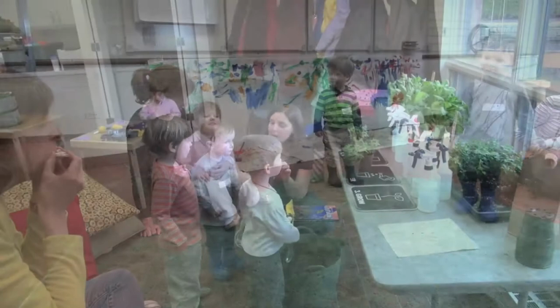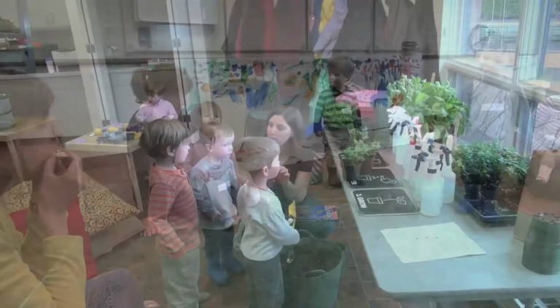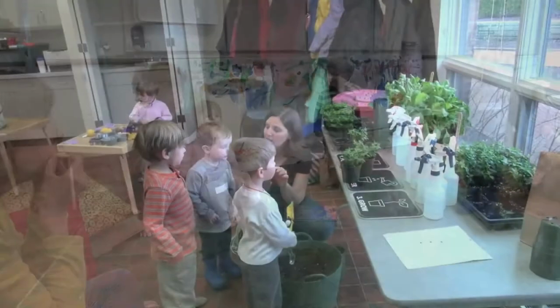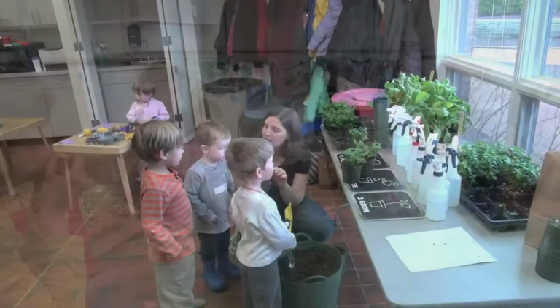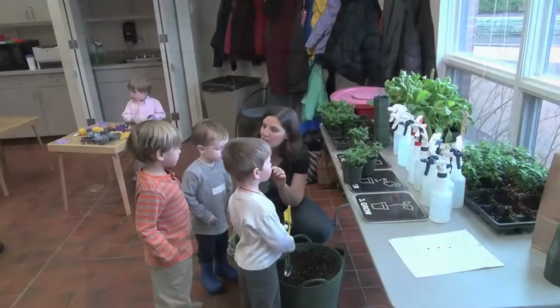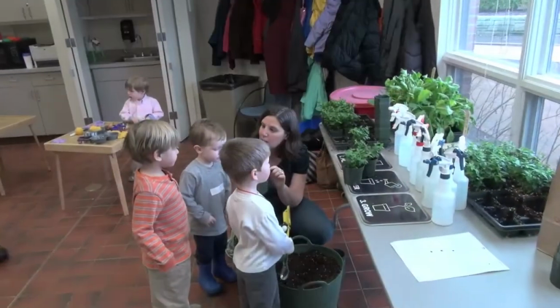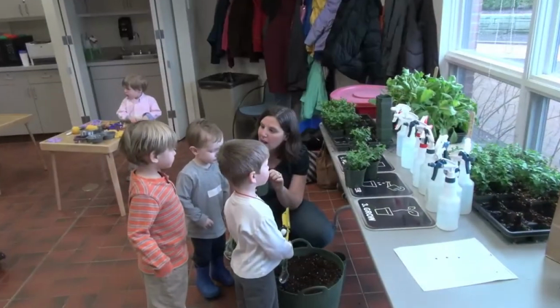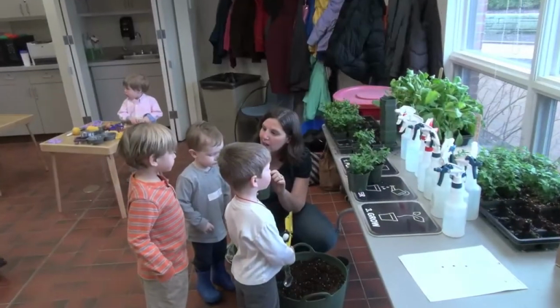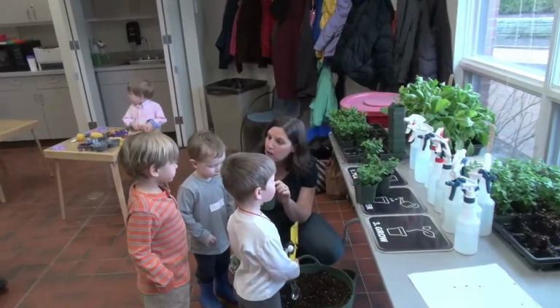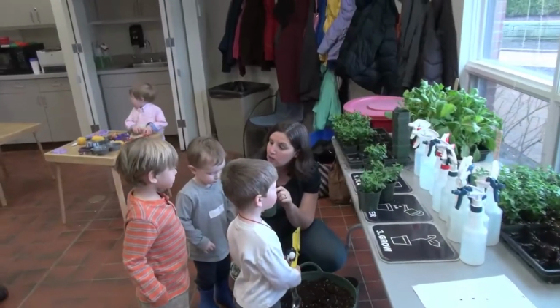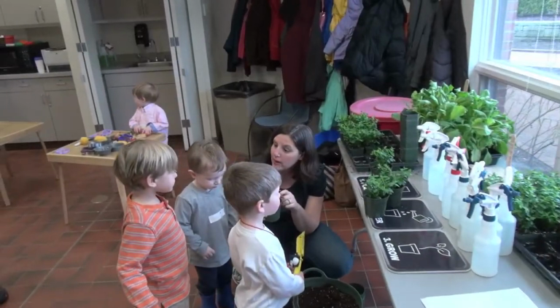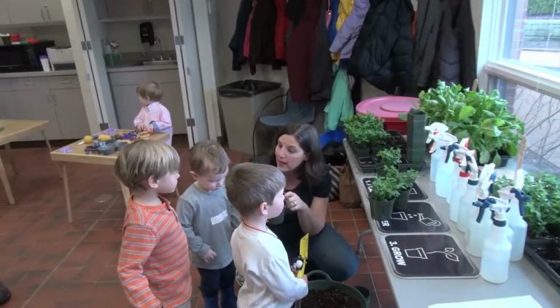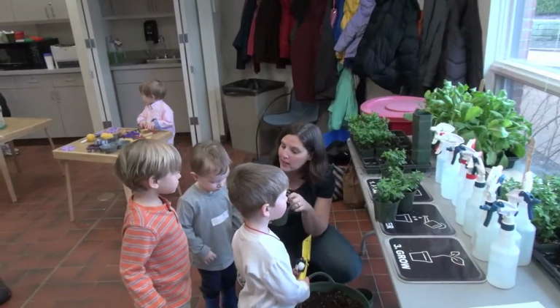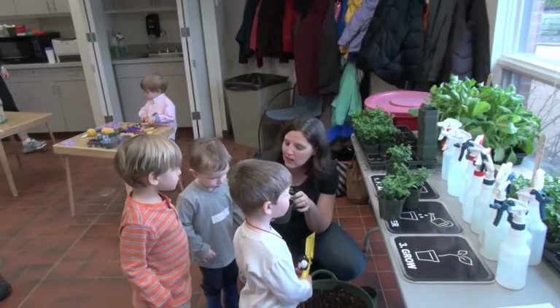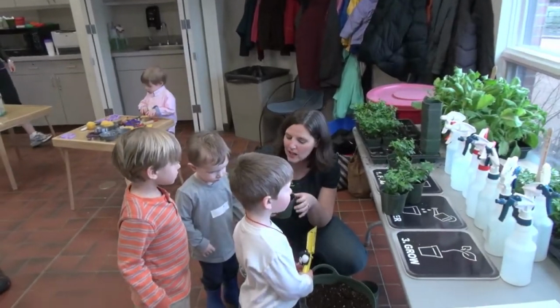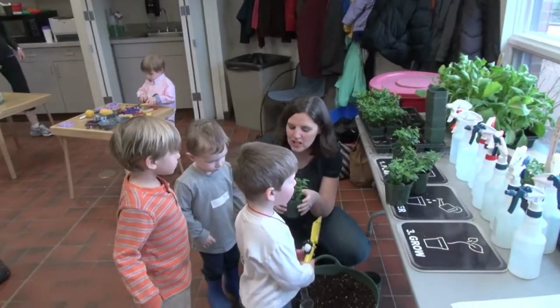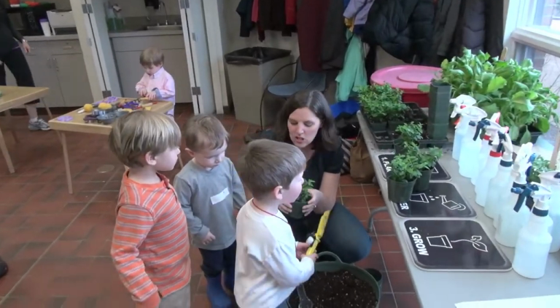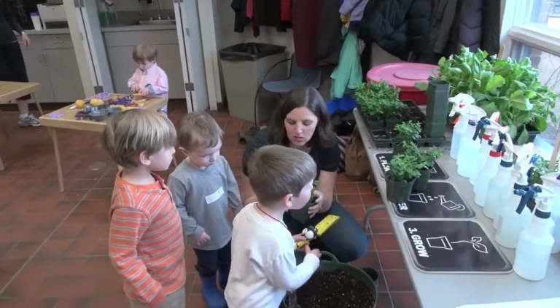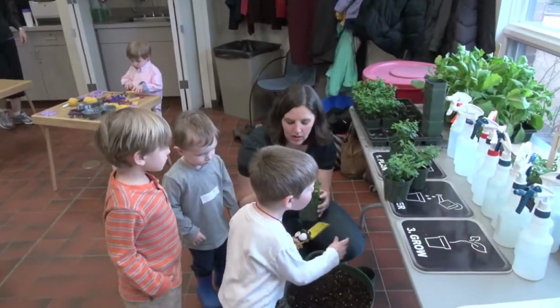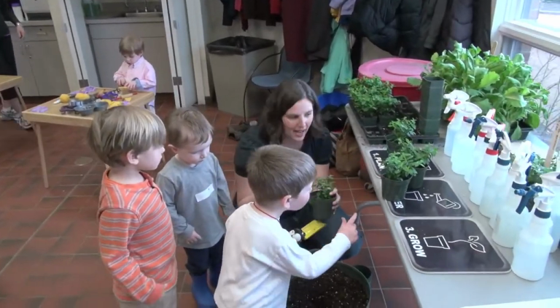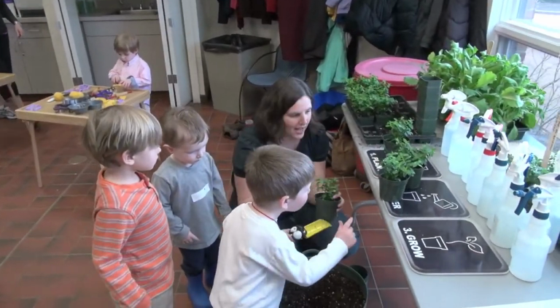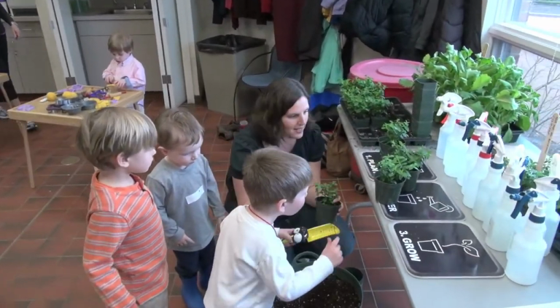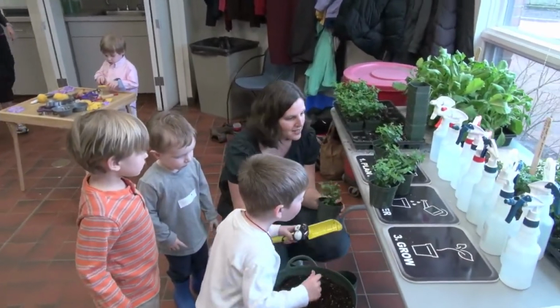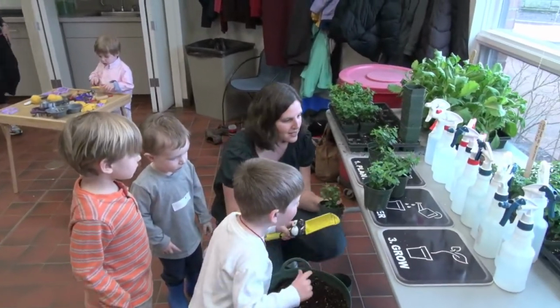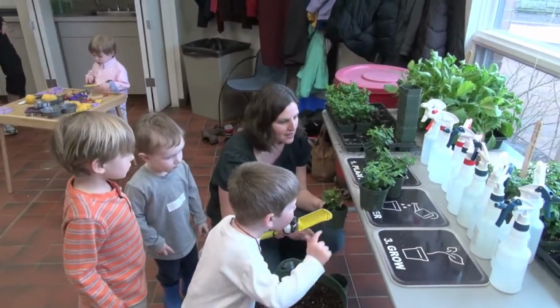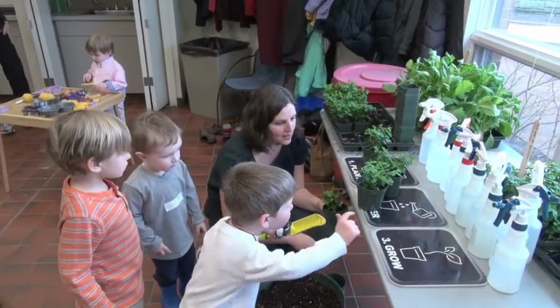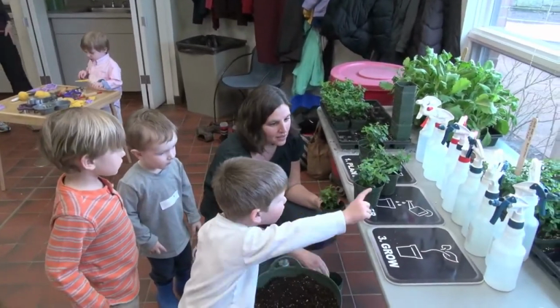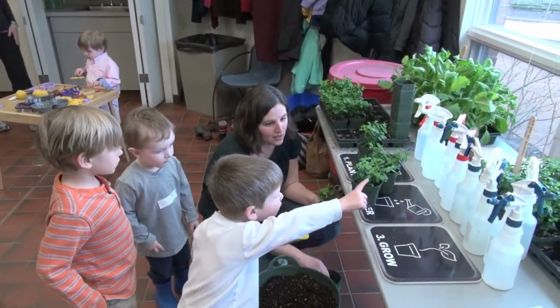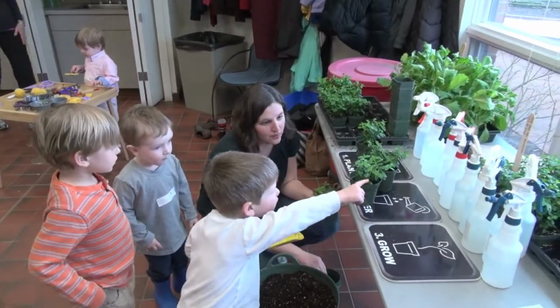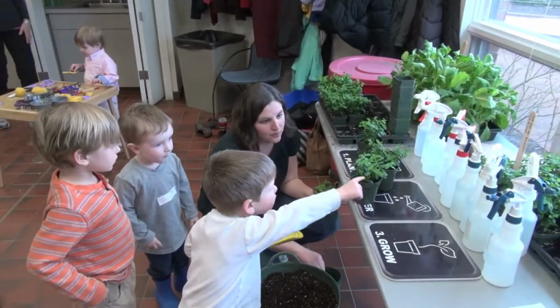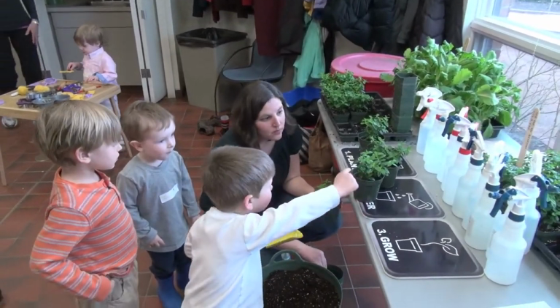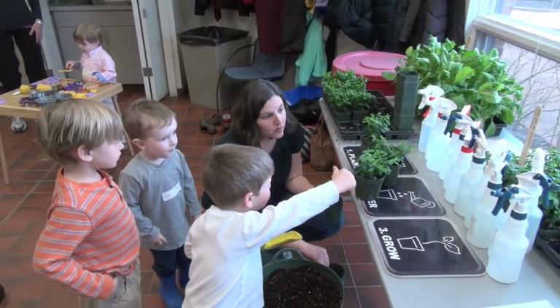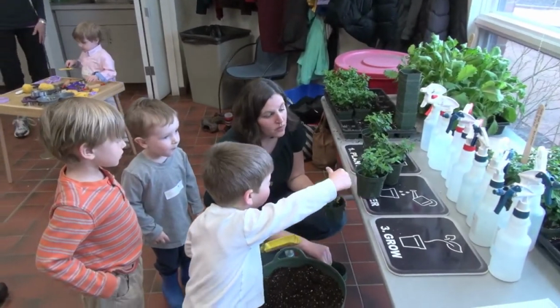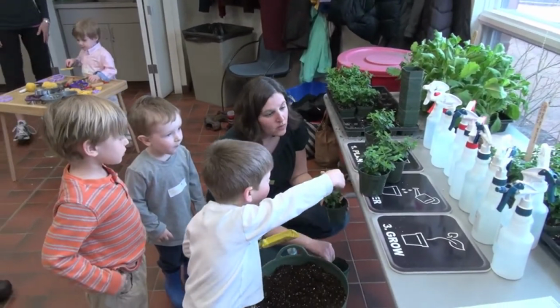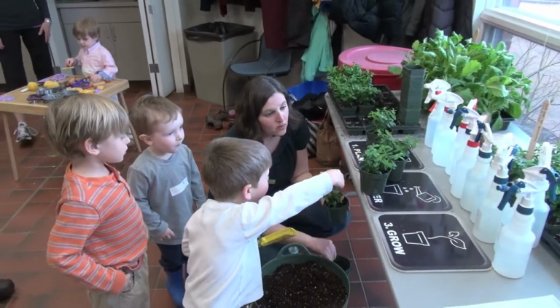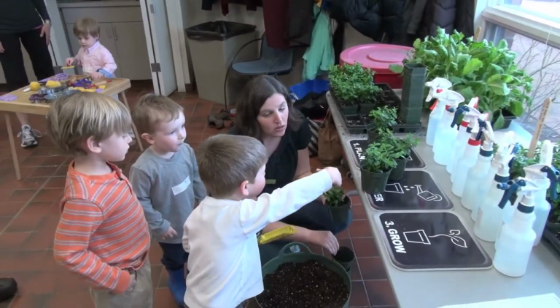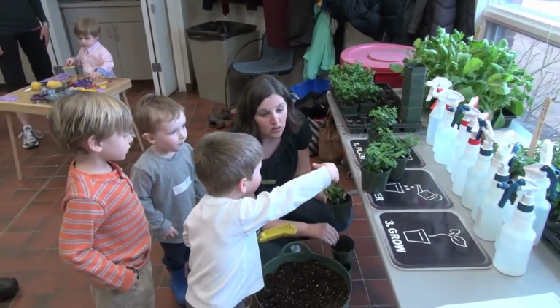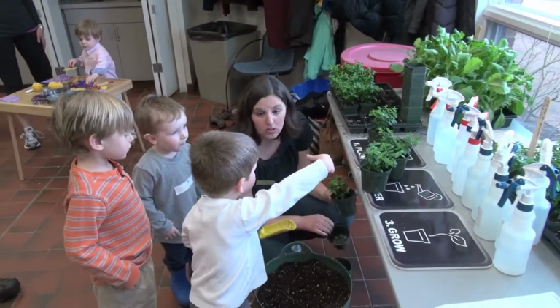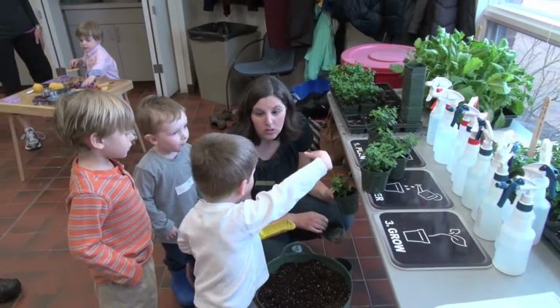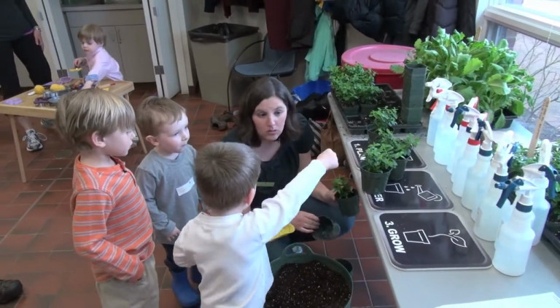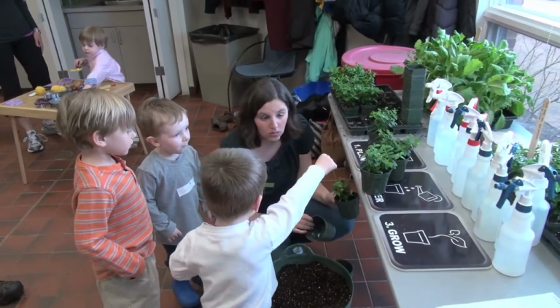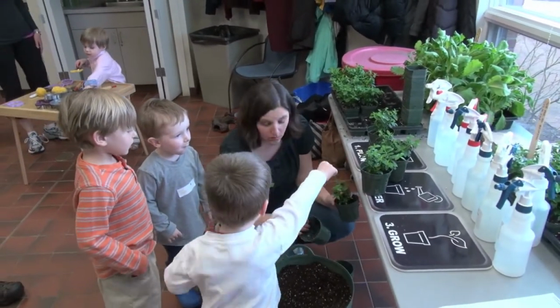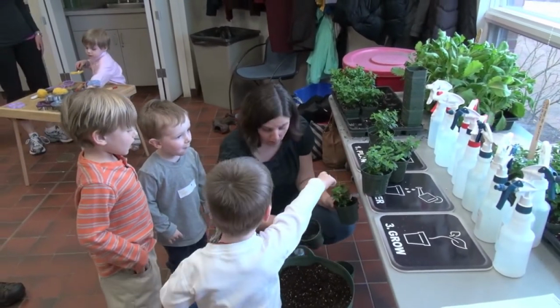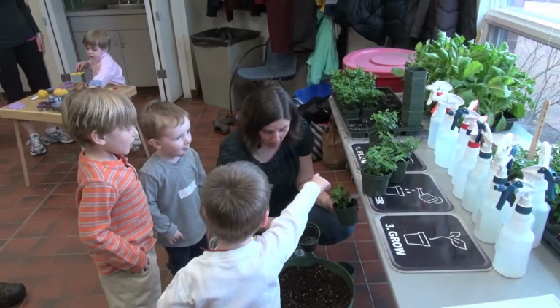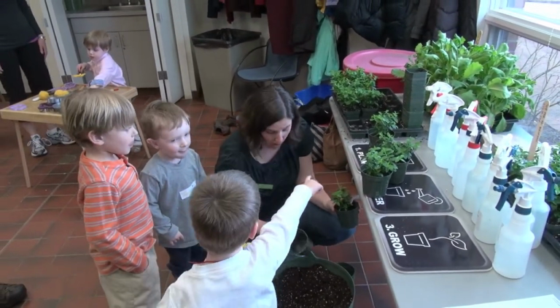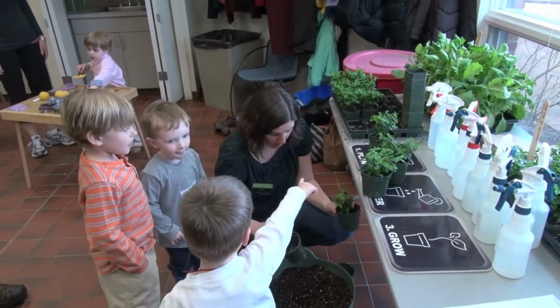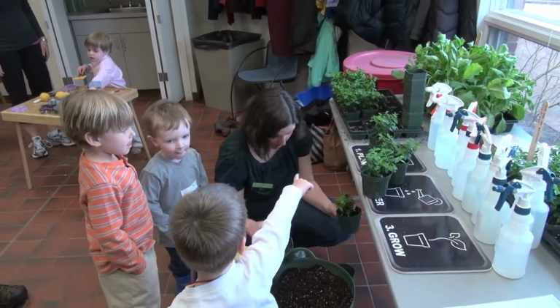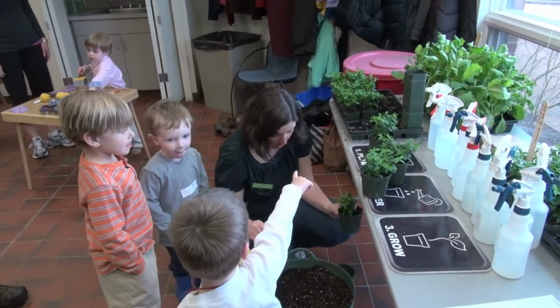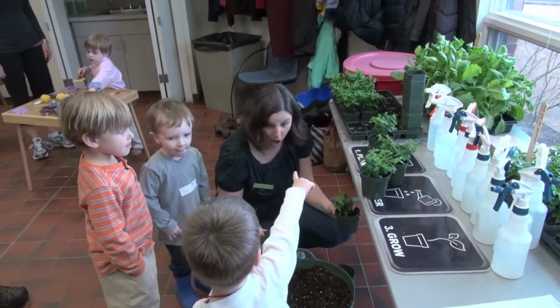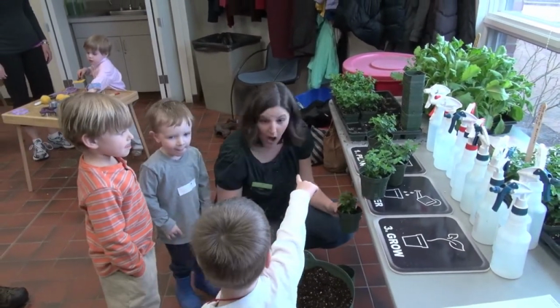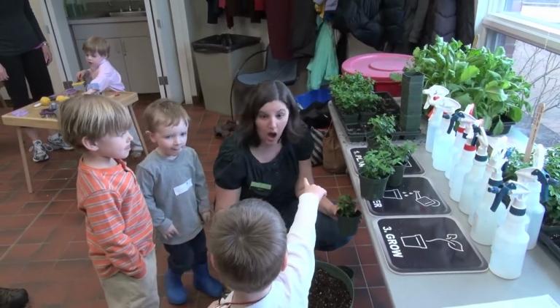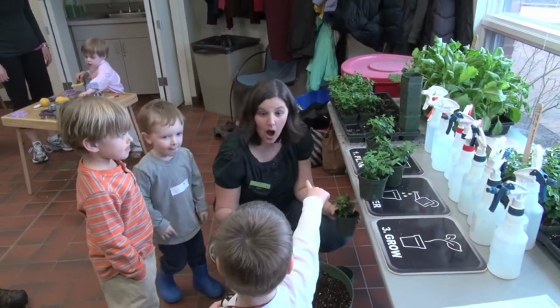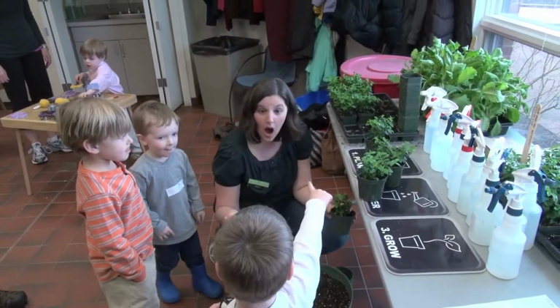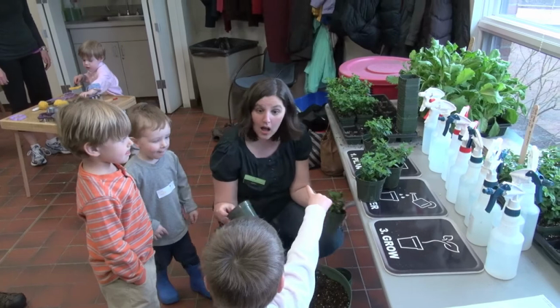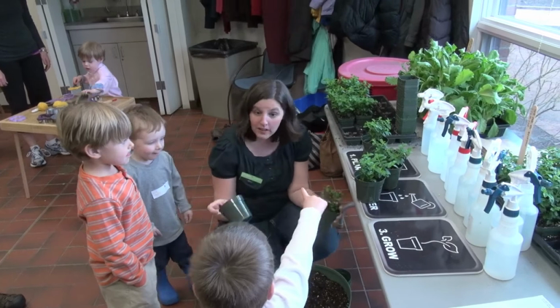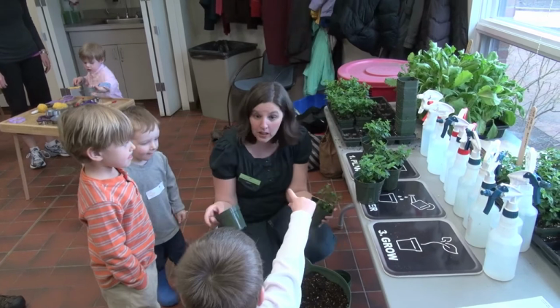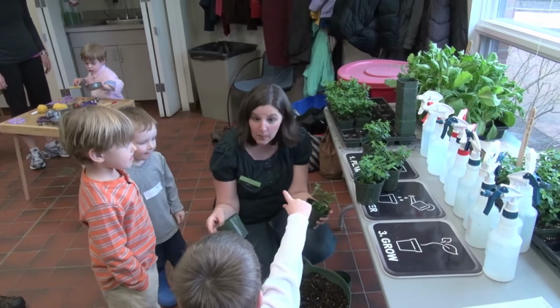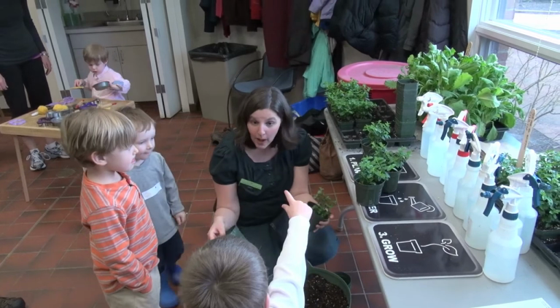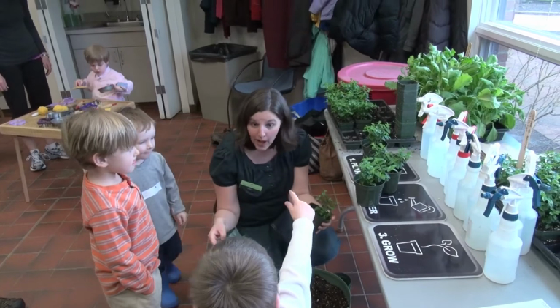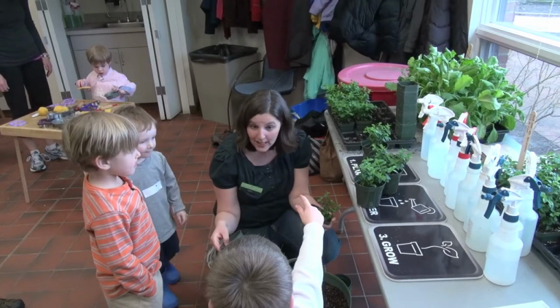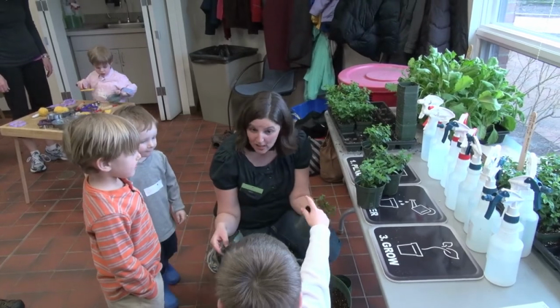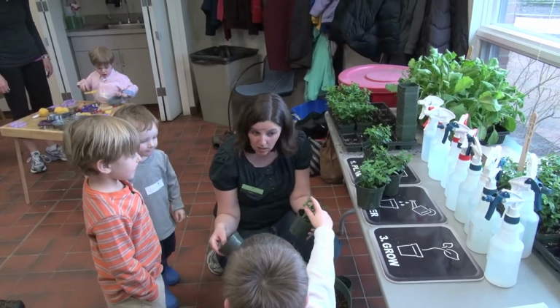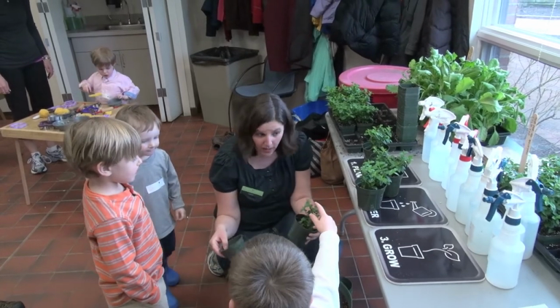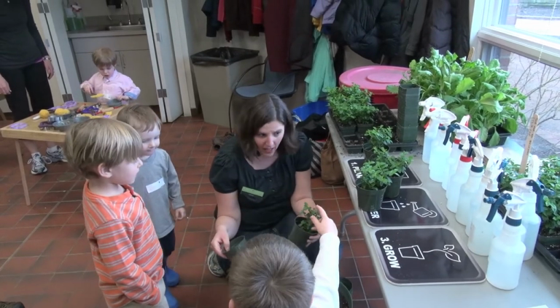I put it in the pot already, and you guys — a little bug — it's okay.